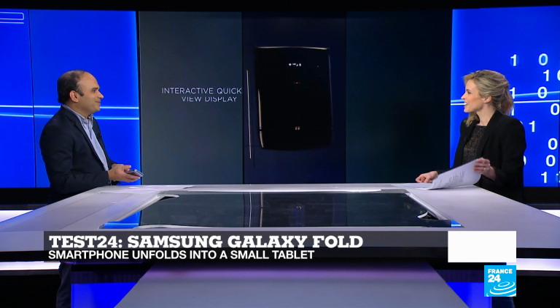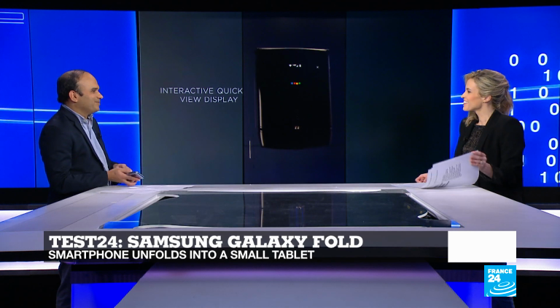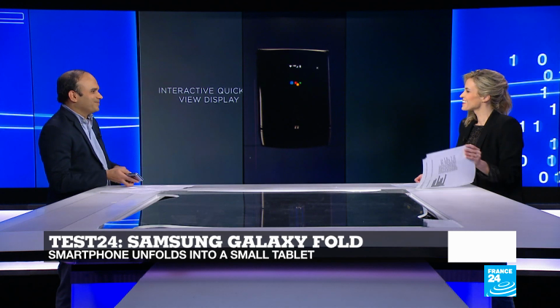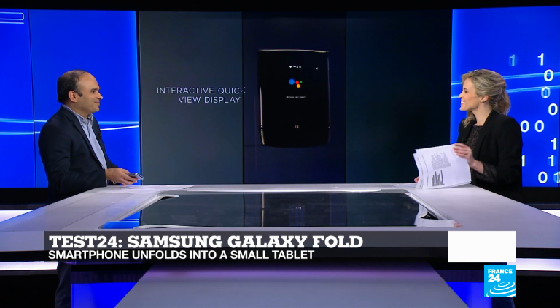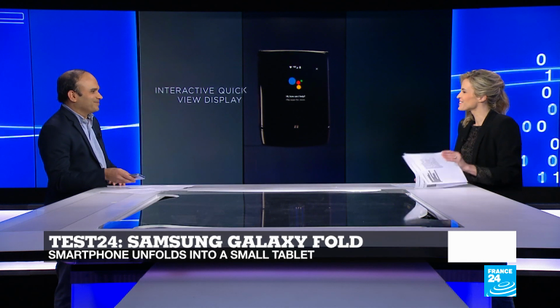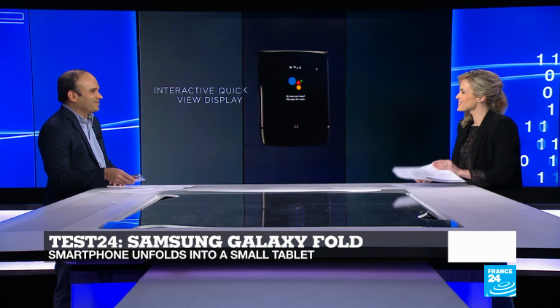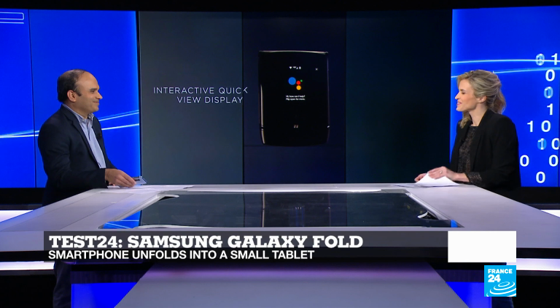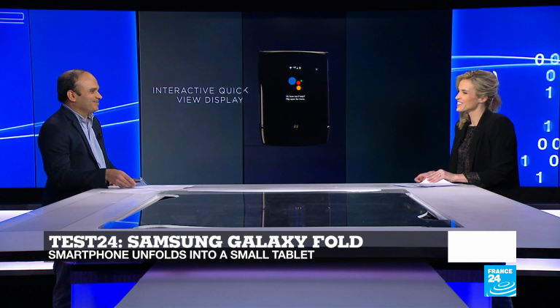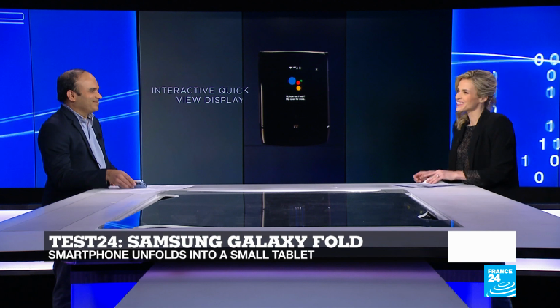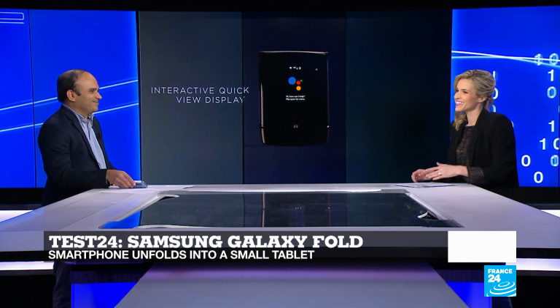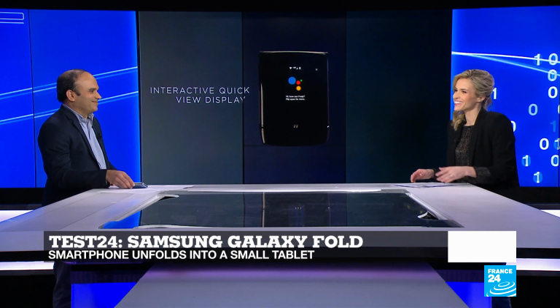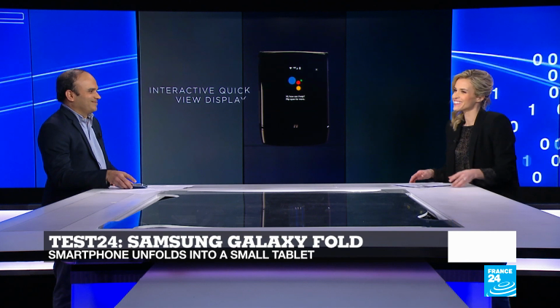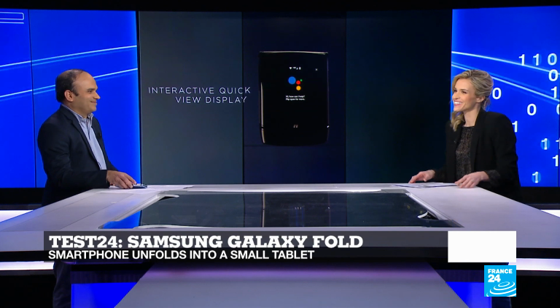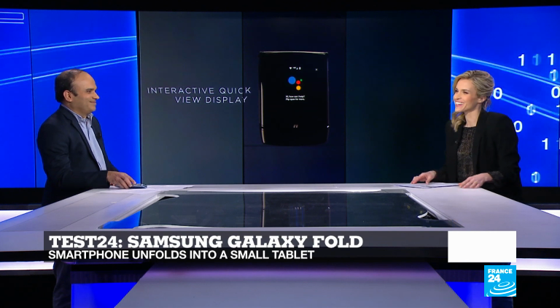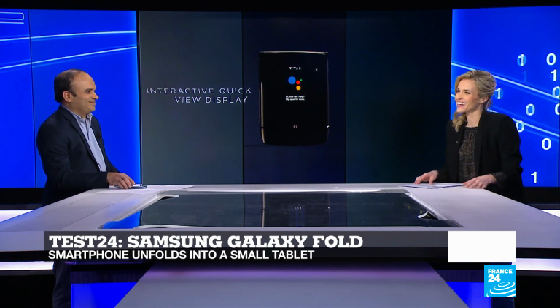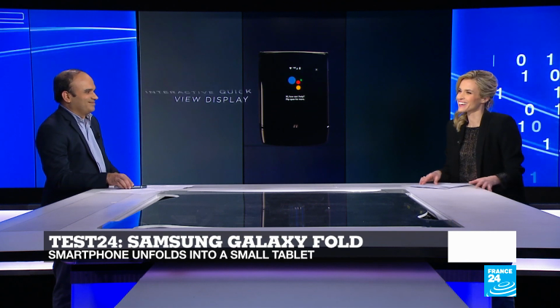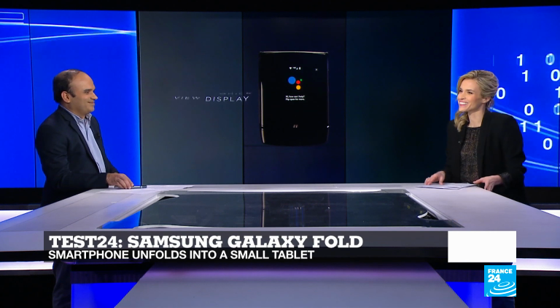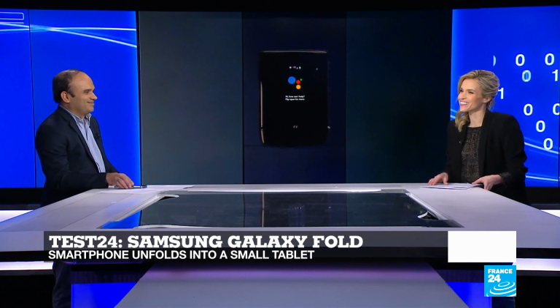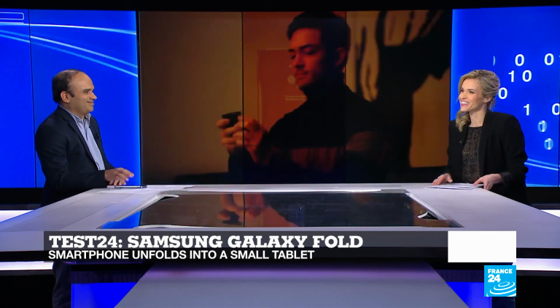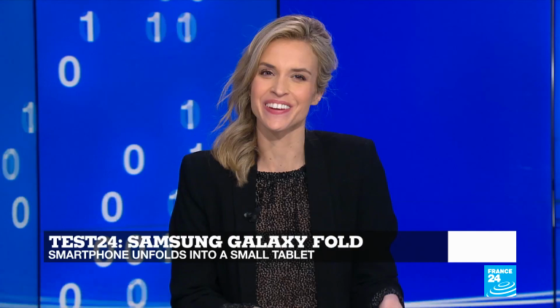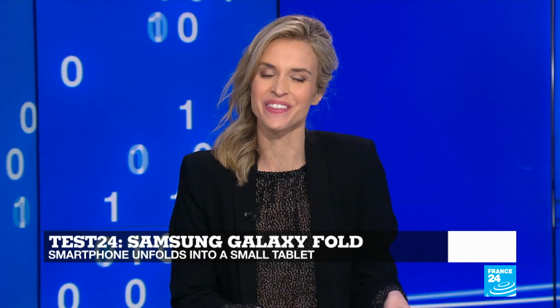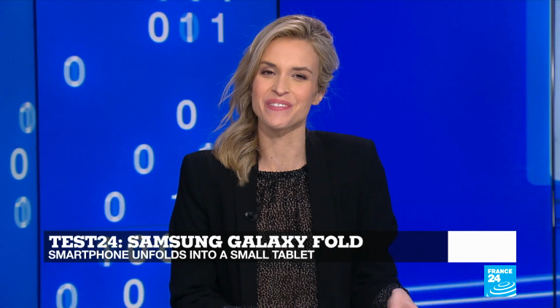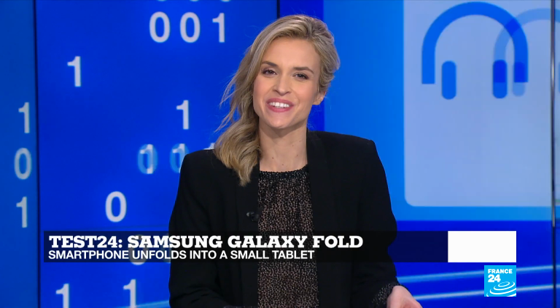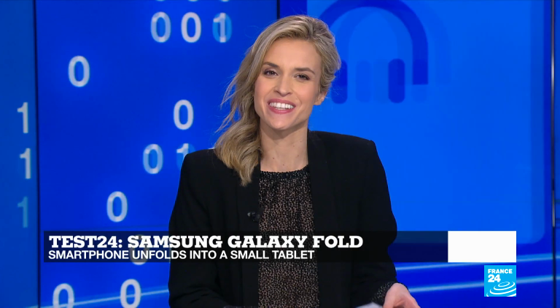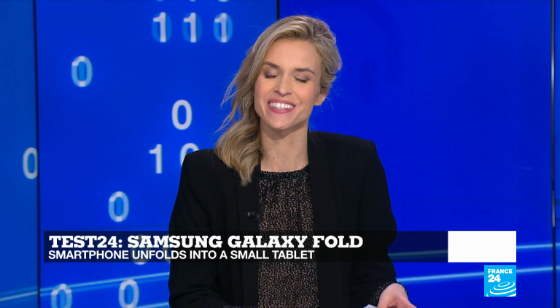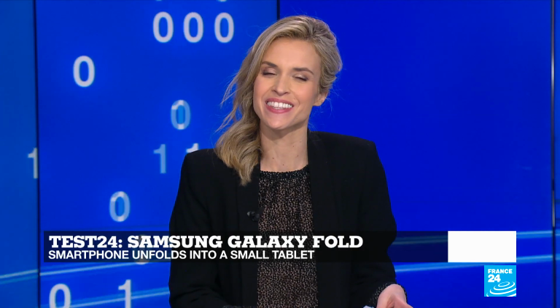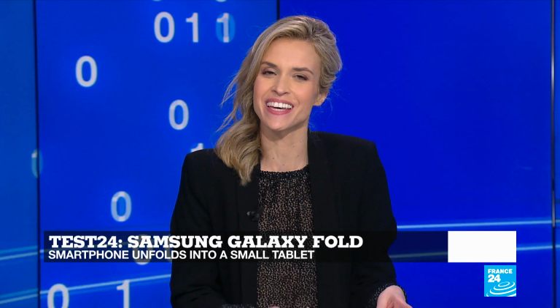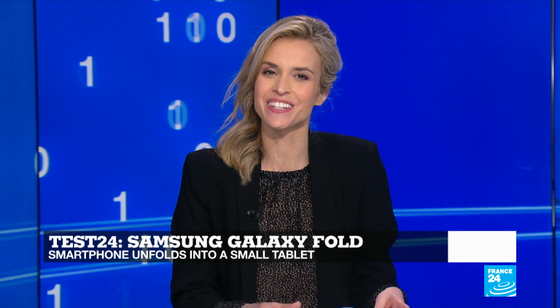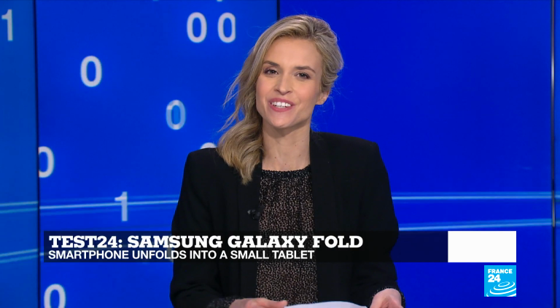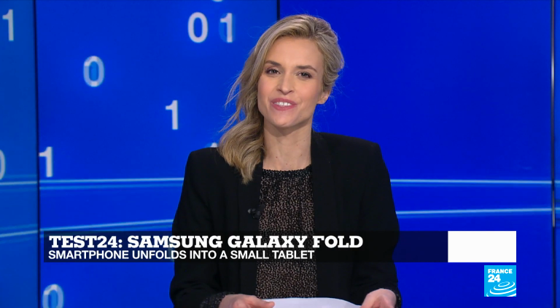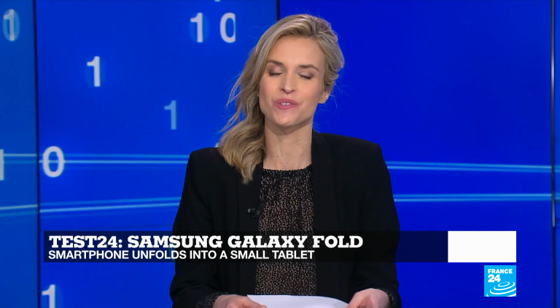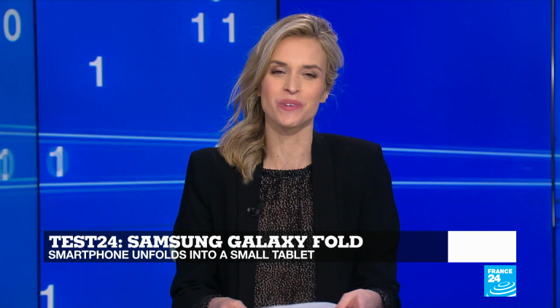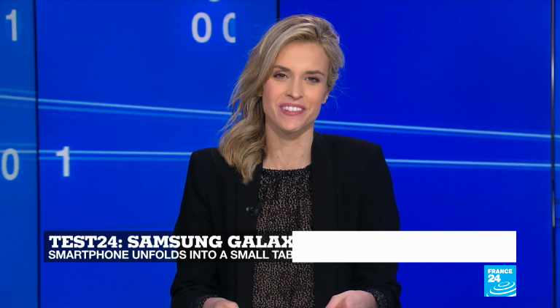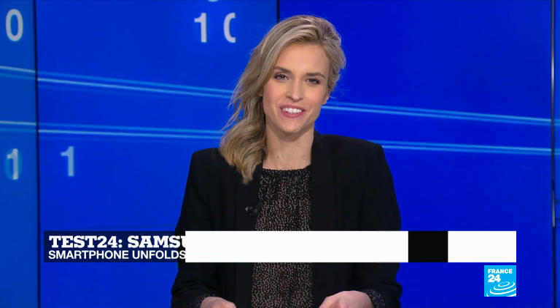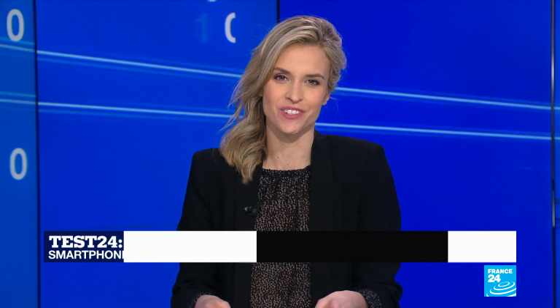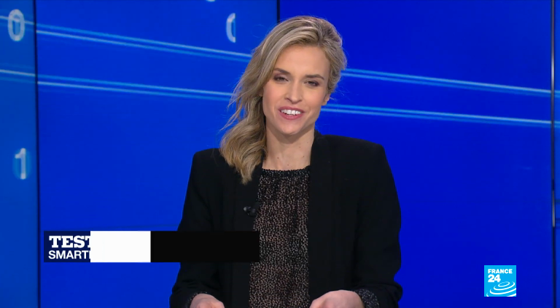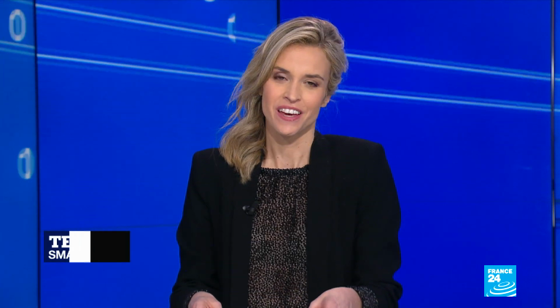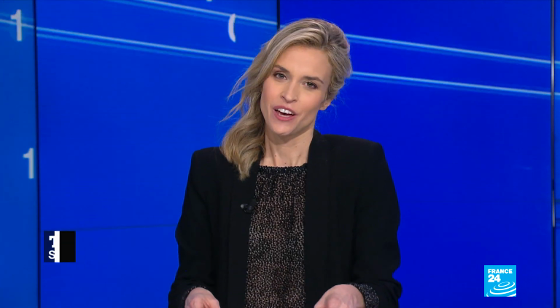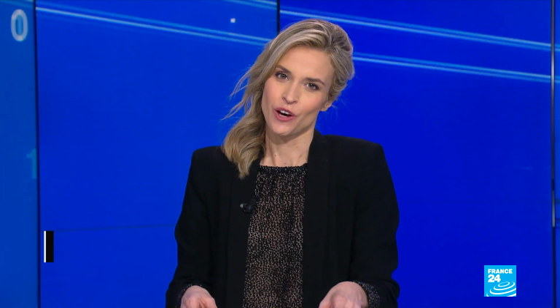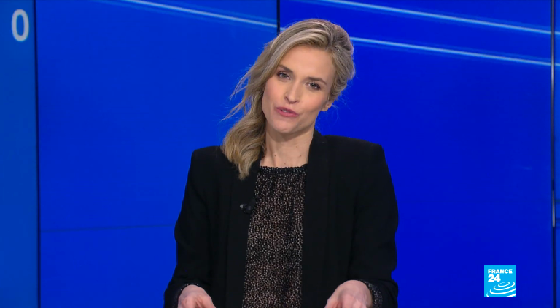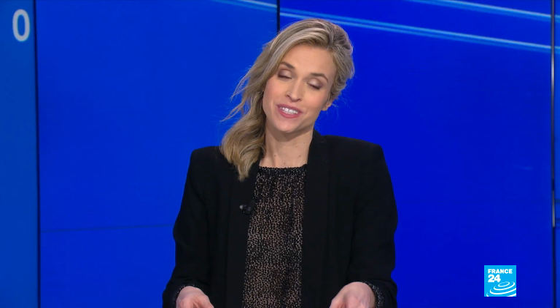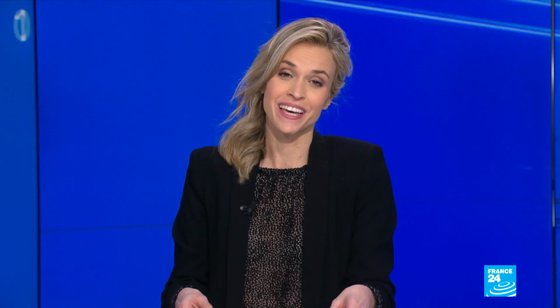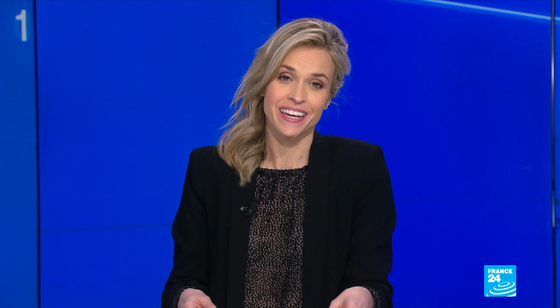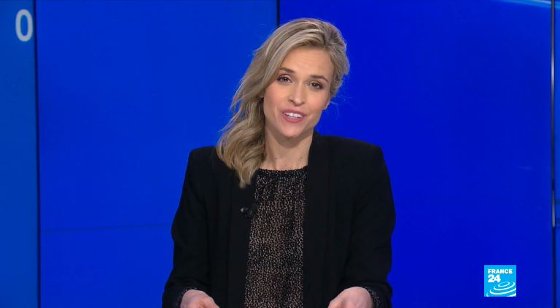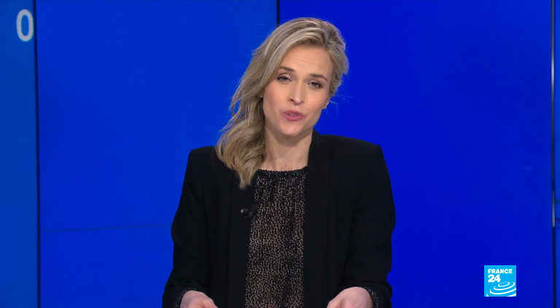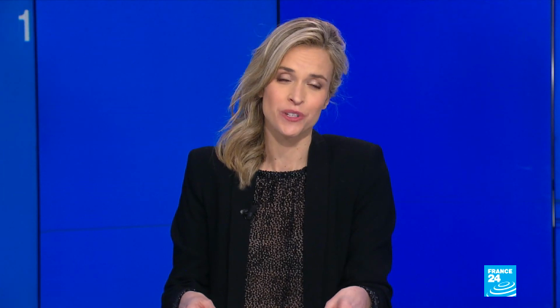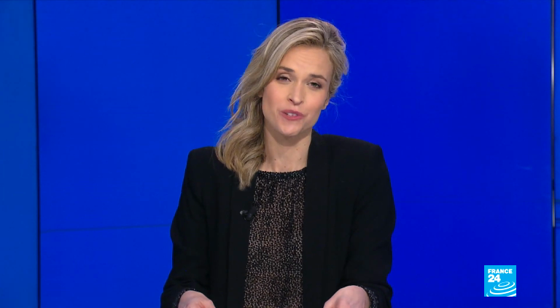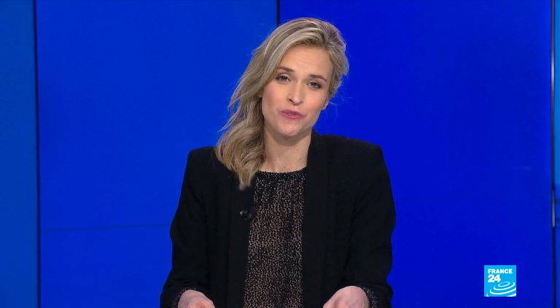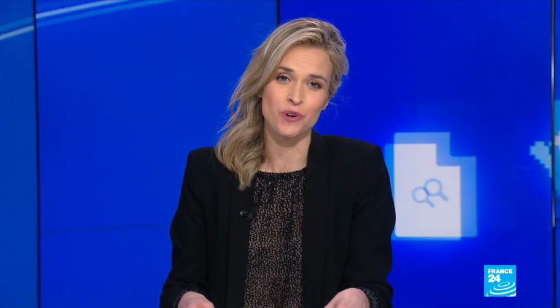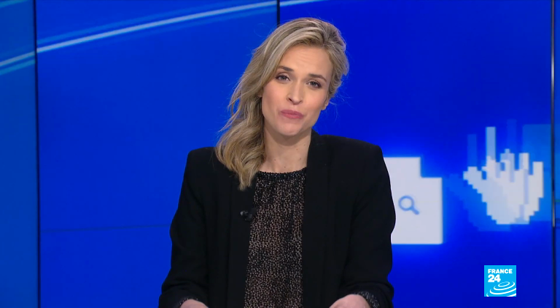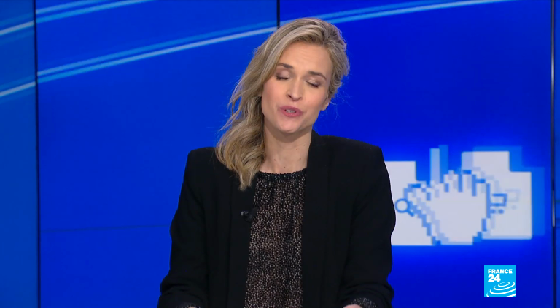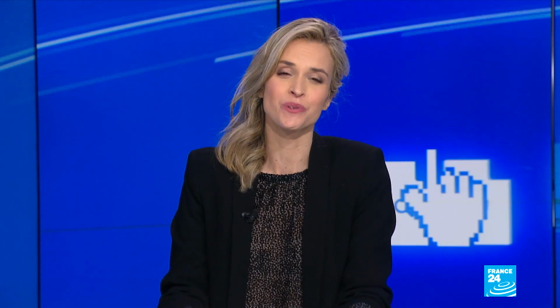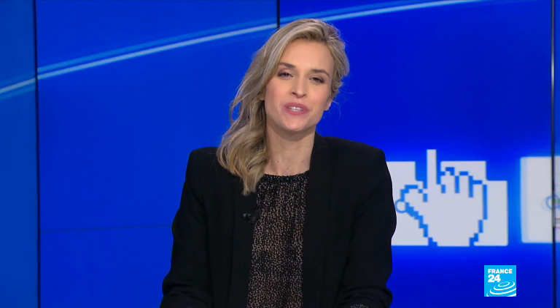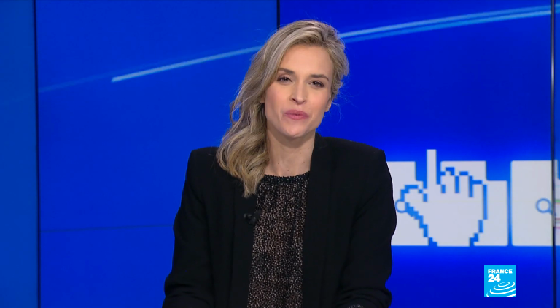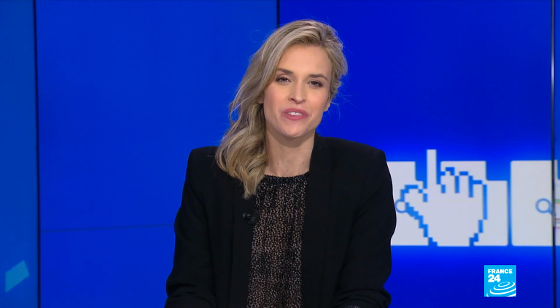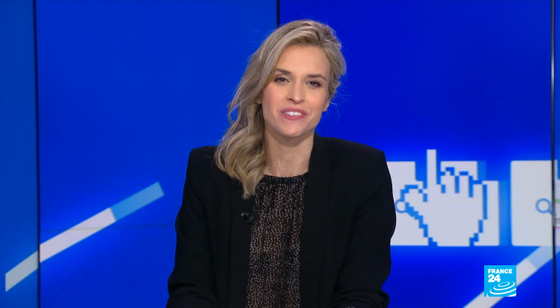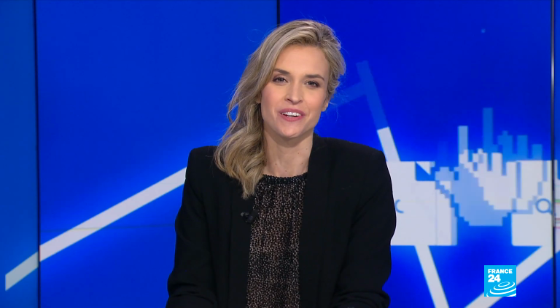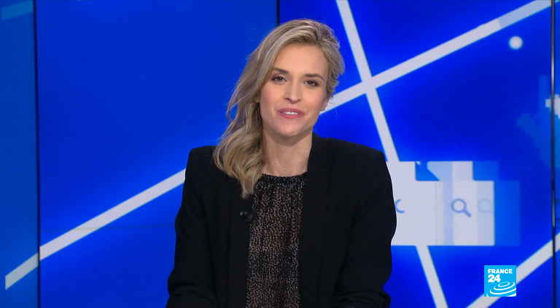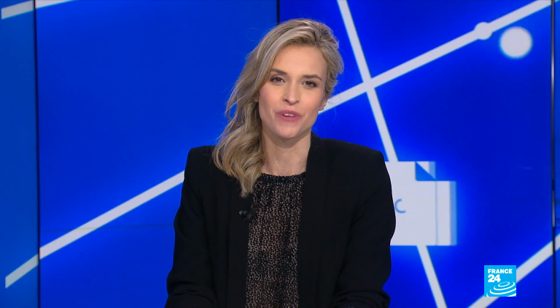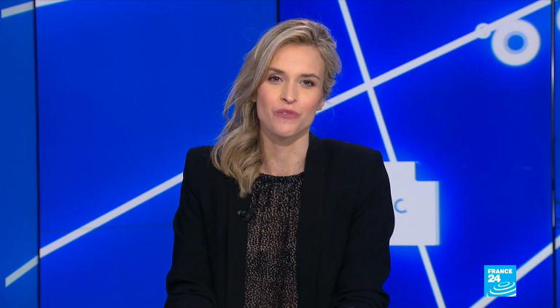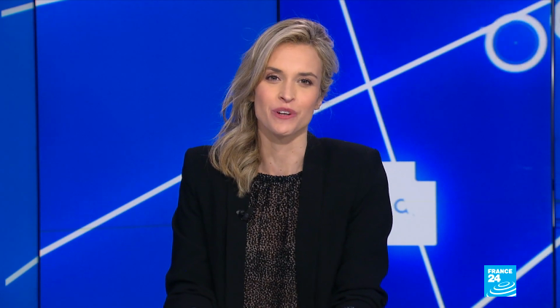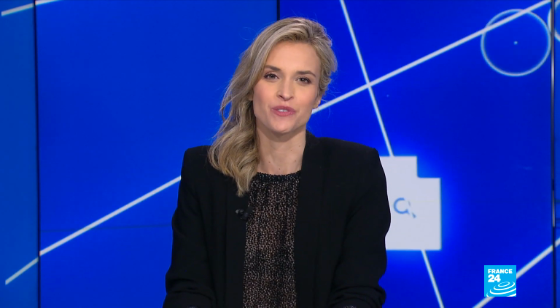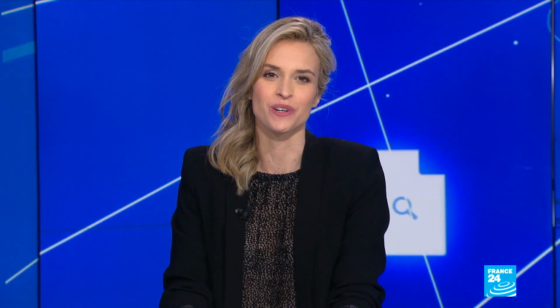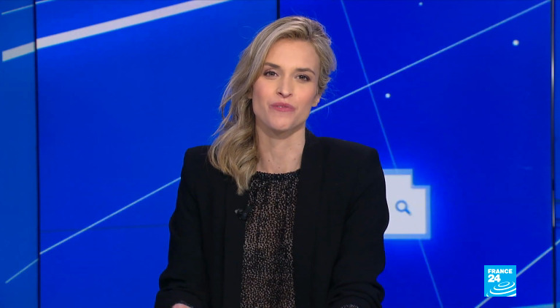Thank you very much, Dan Jay Kattelkar. That brings us to the end of this week's edition of Tech 24, but do stay with us here on France 24.